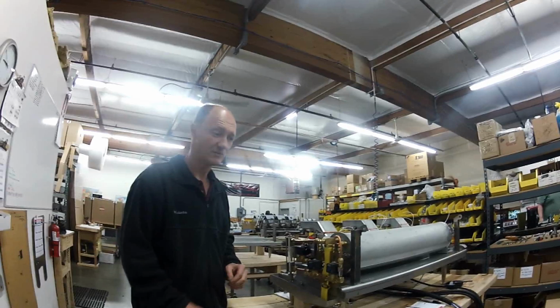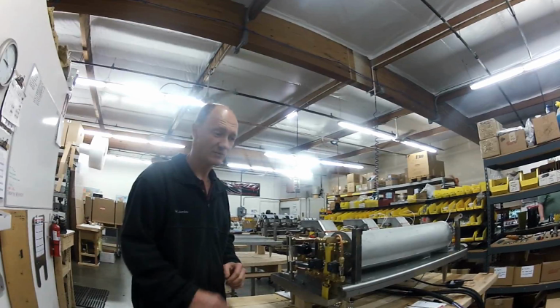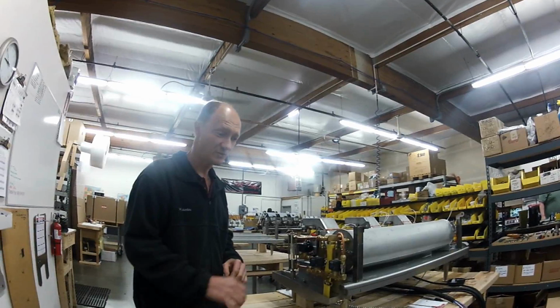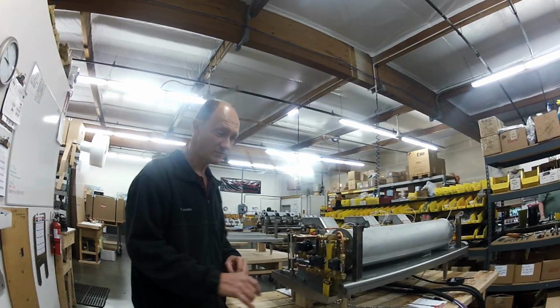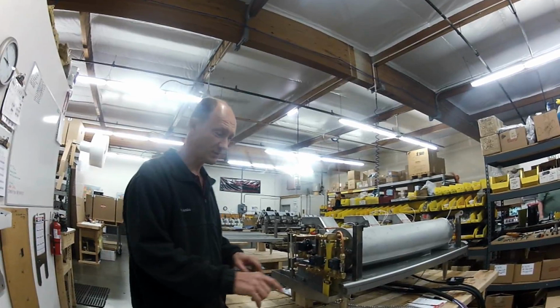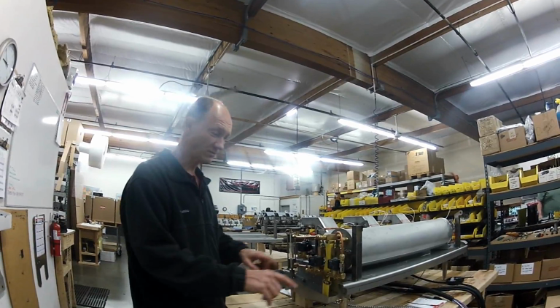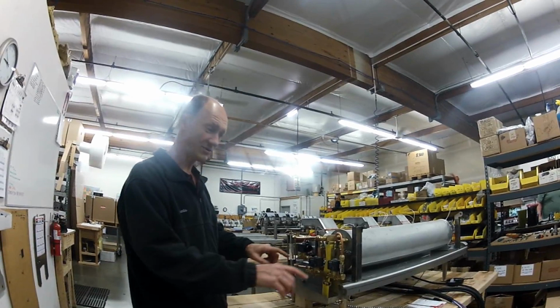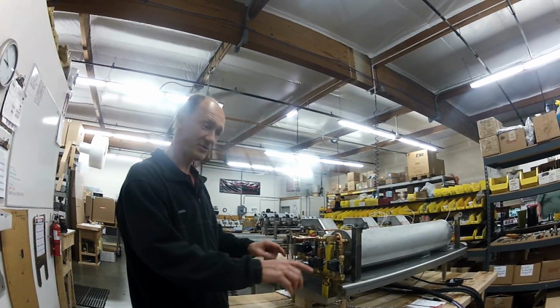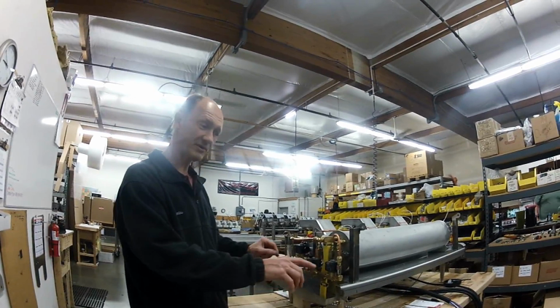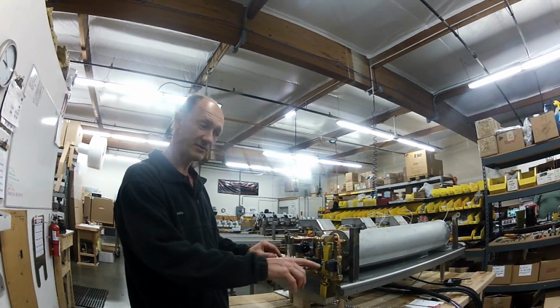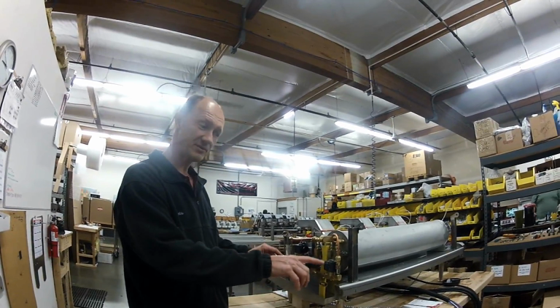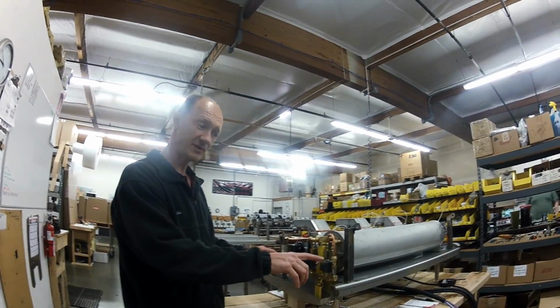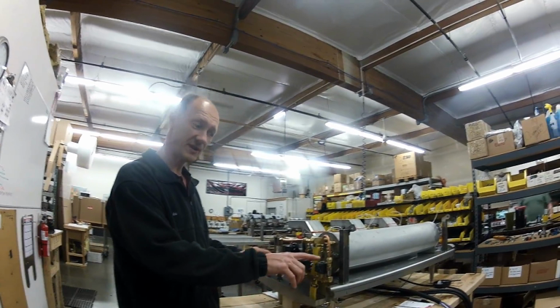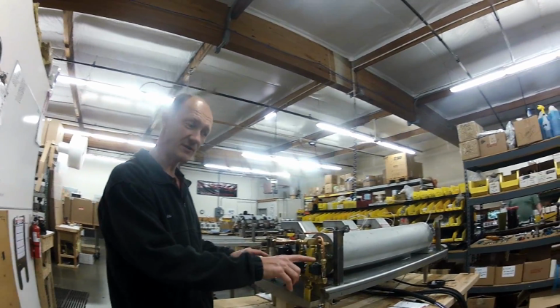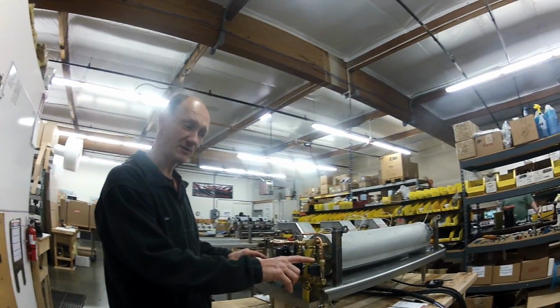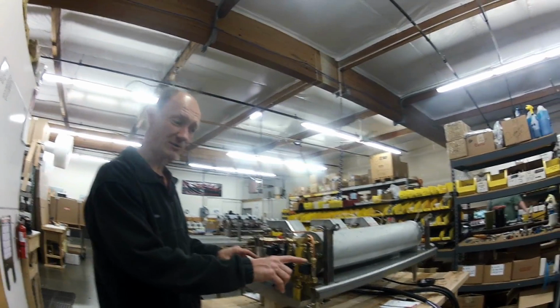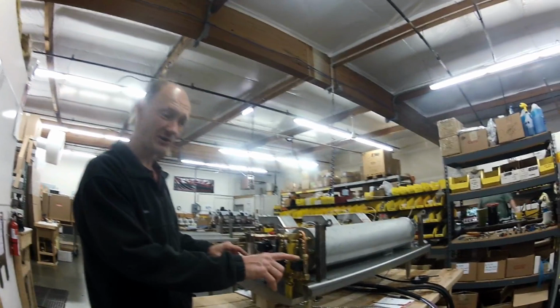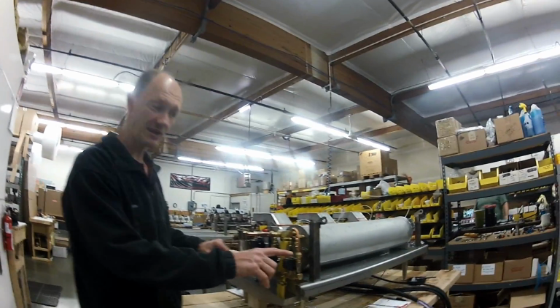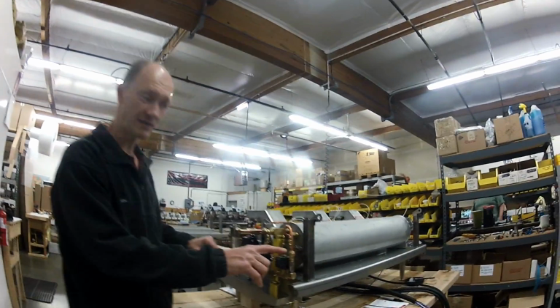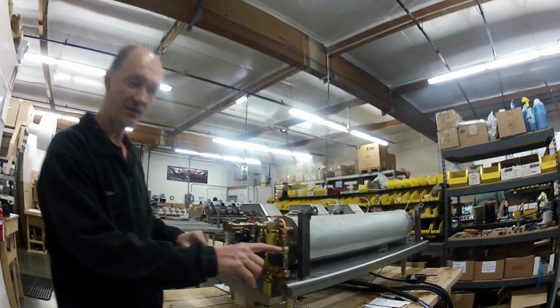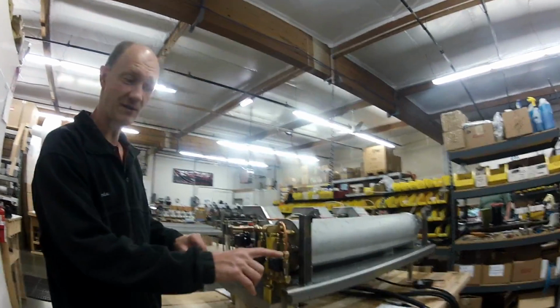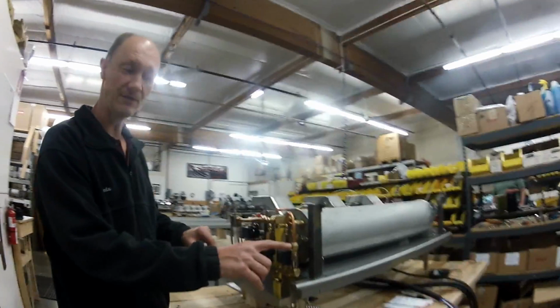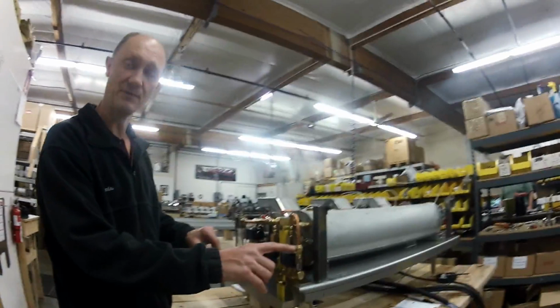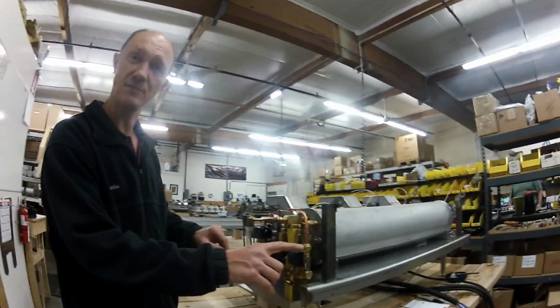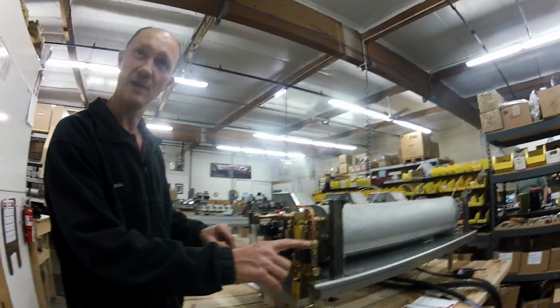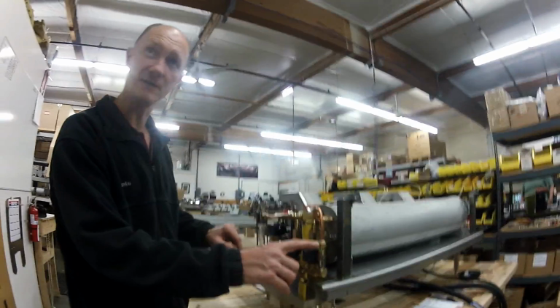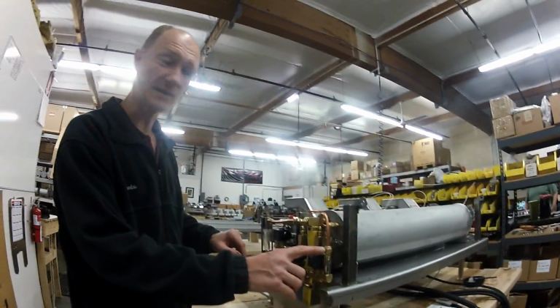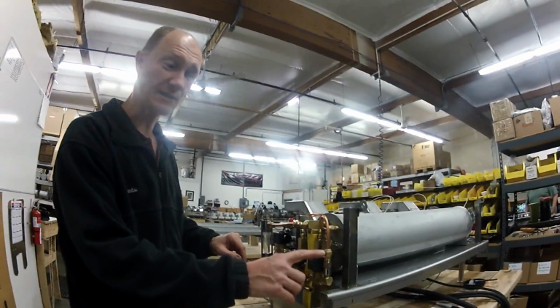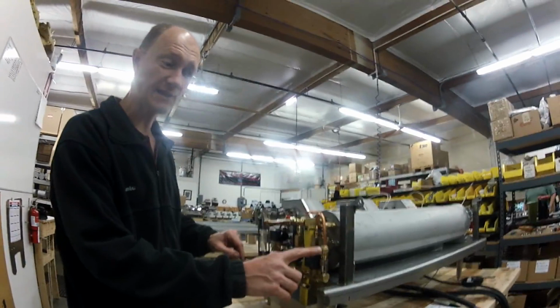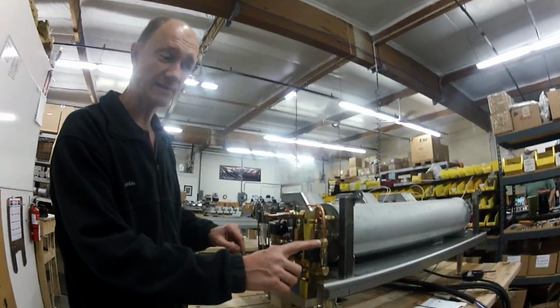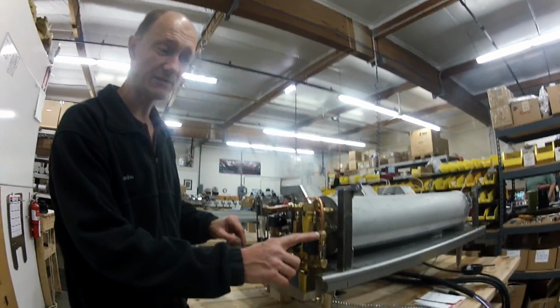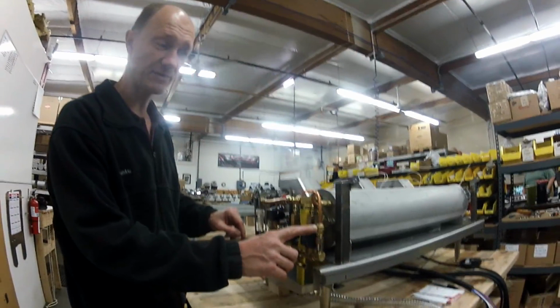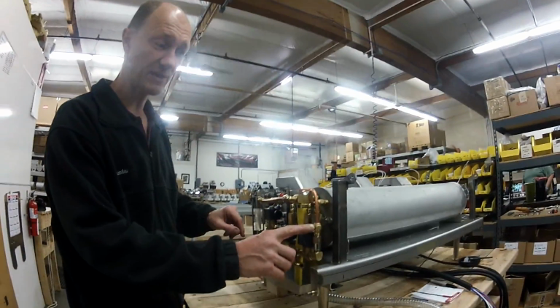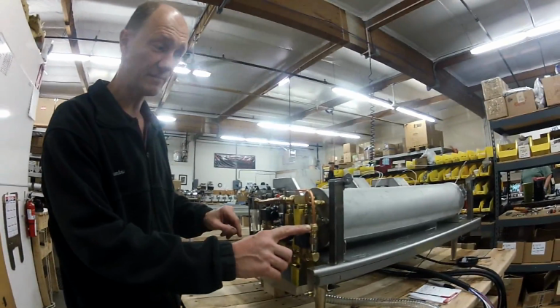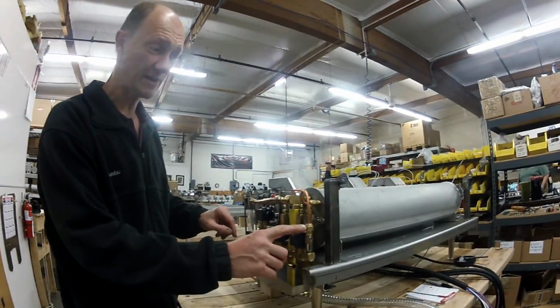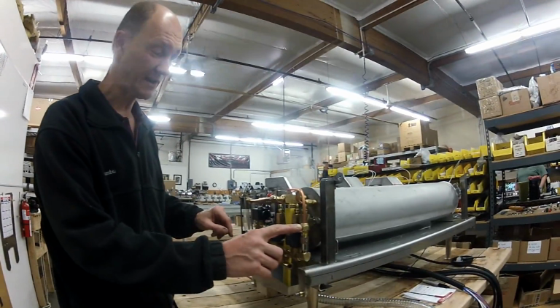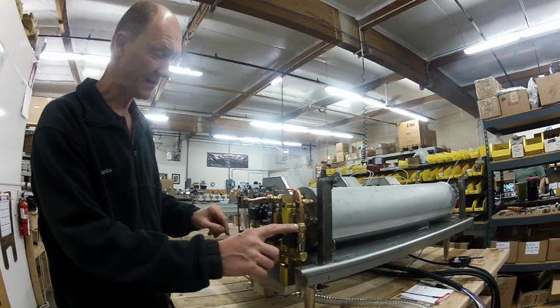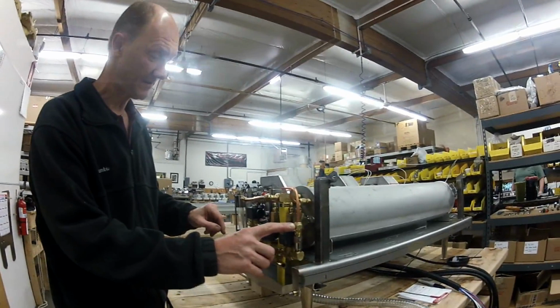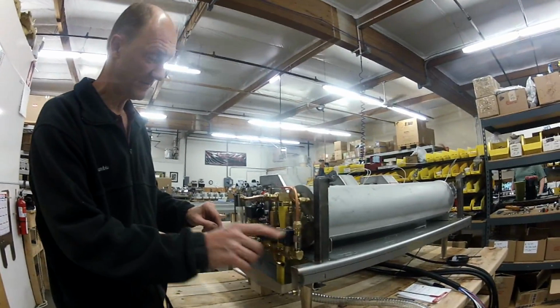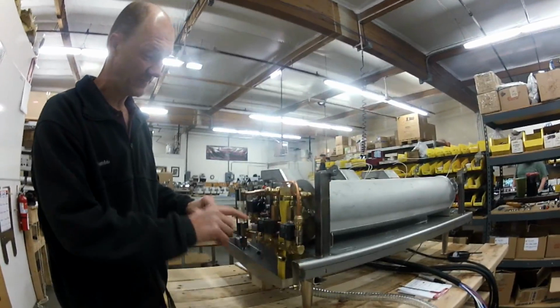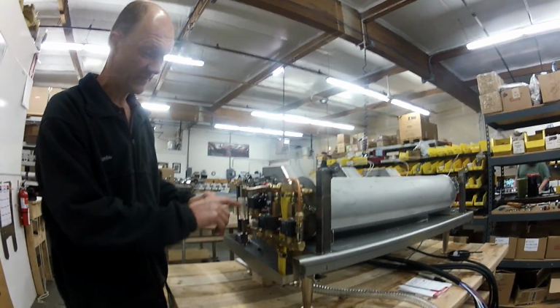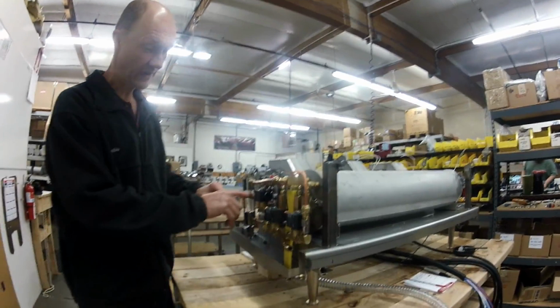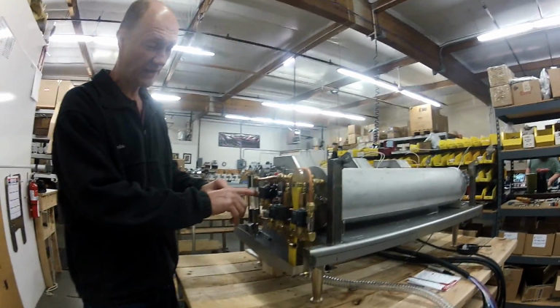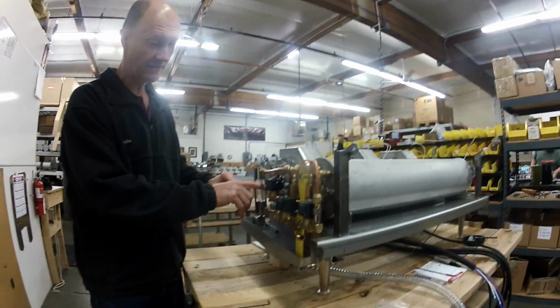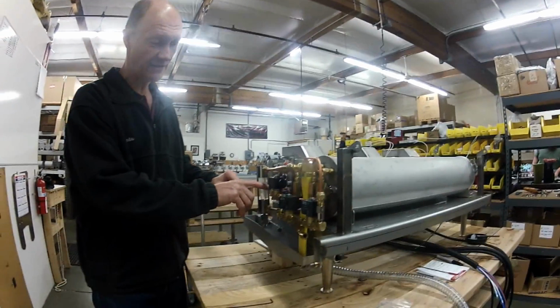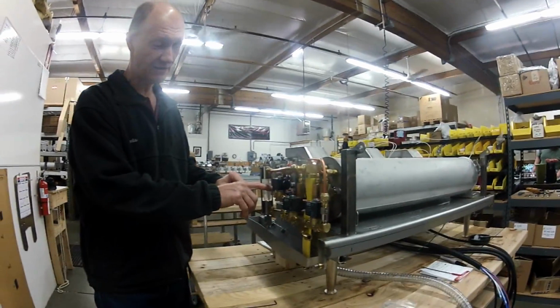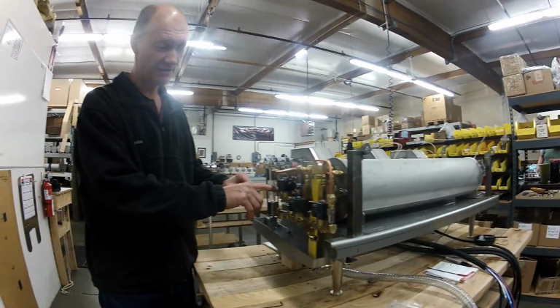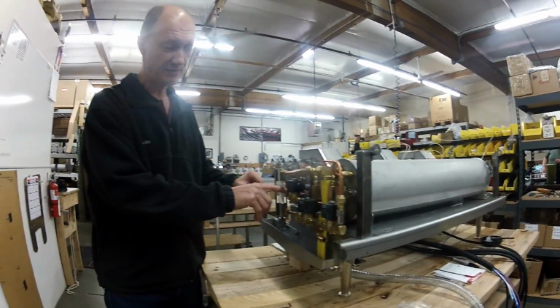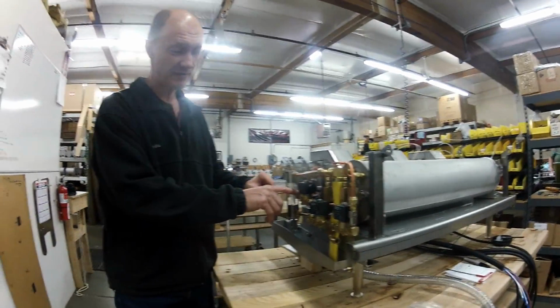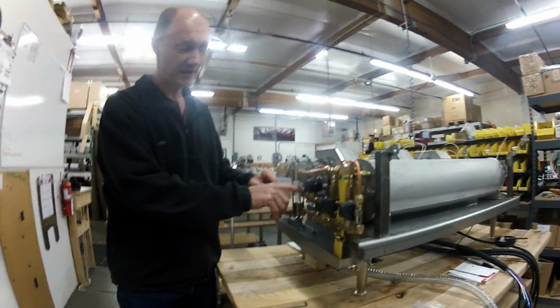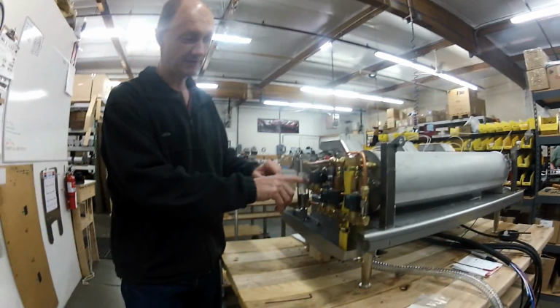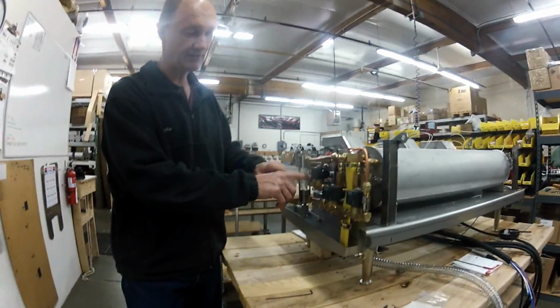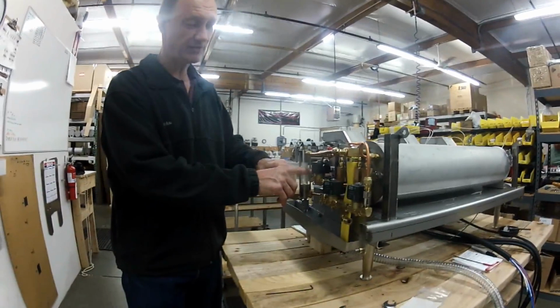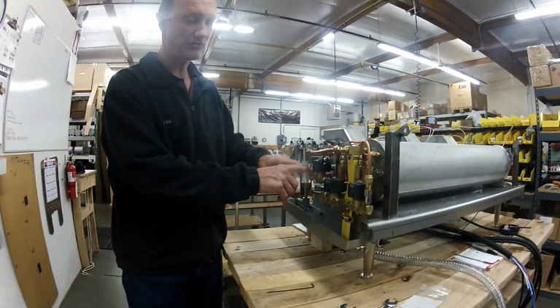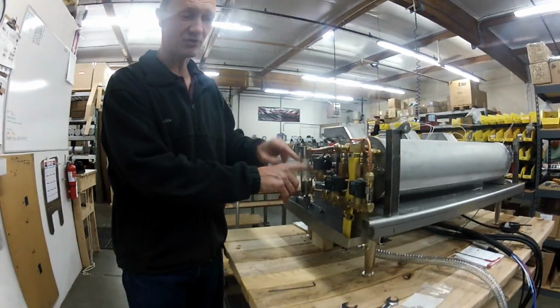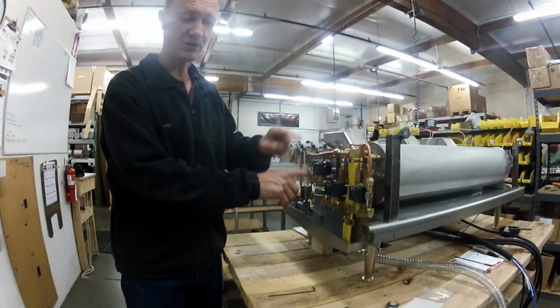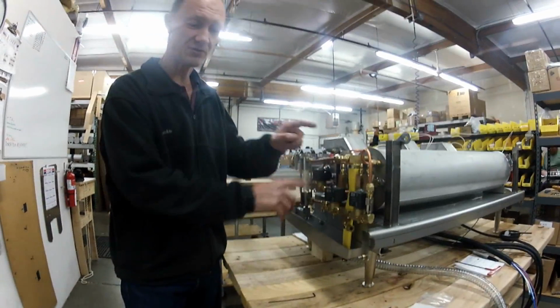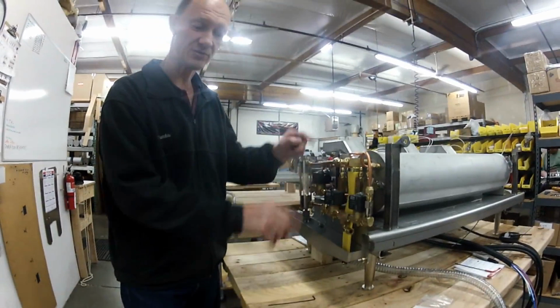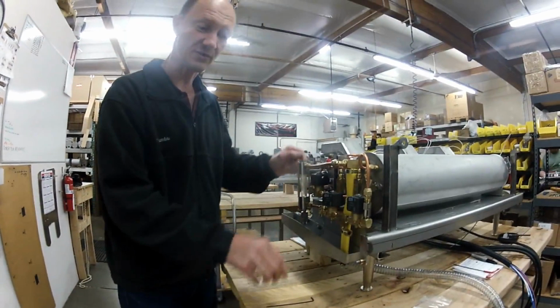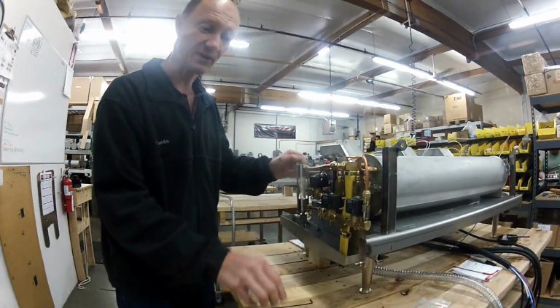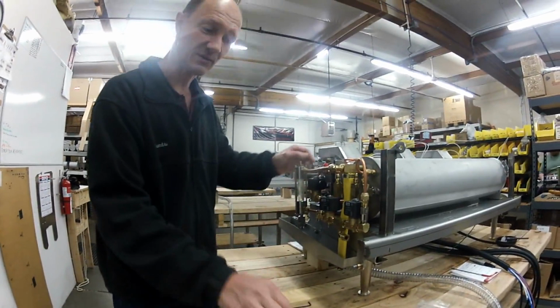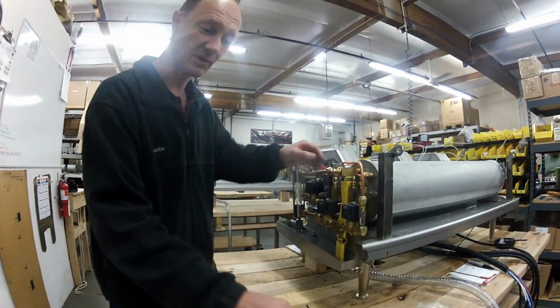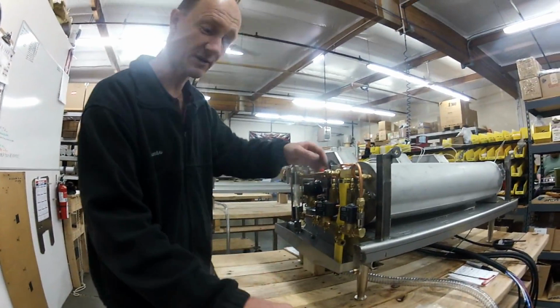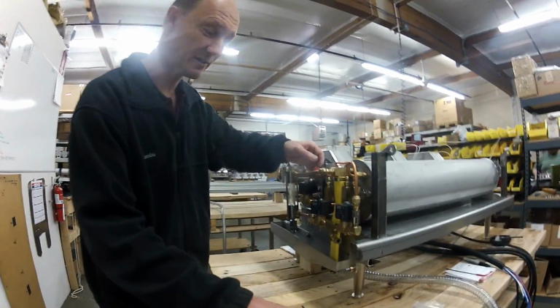The two flow restrictors are located here at the inlet to the steam tank and here at the discharge to the hot water.